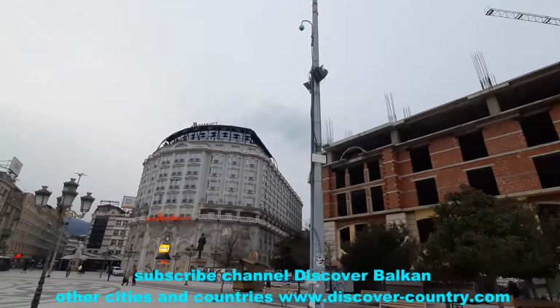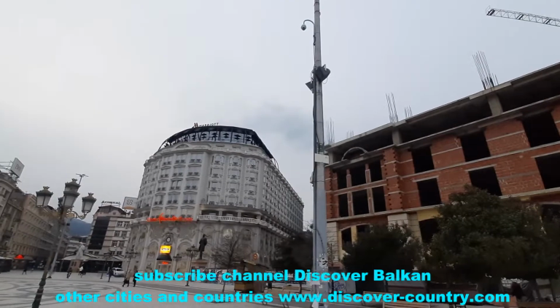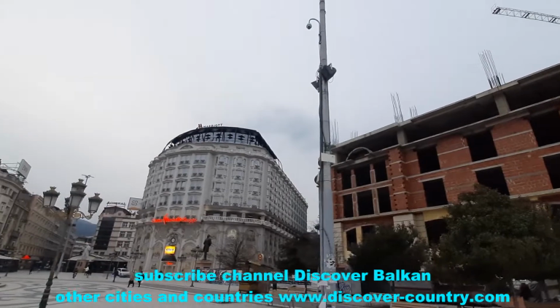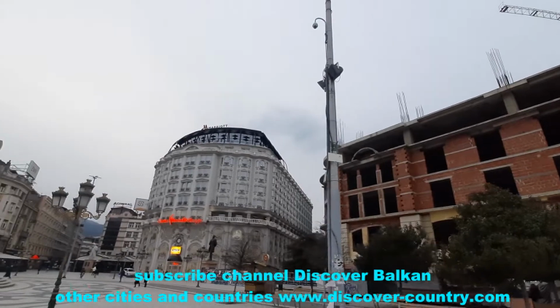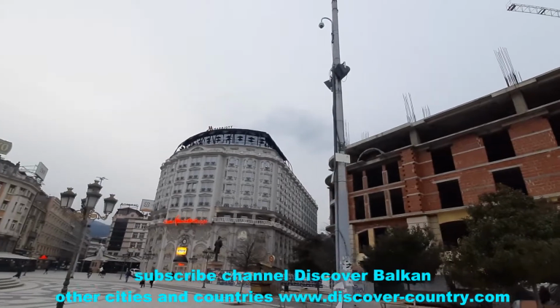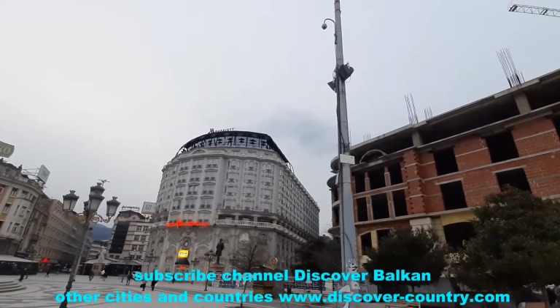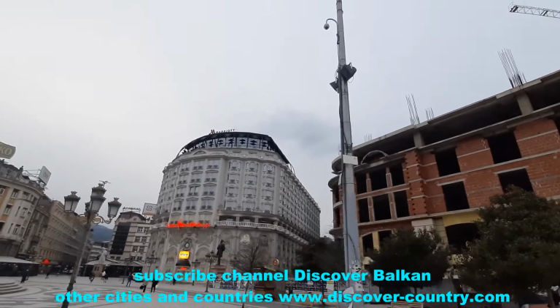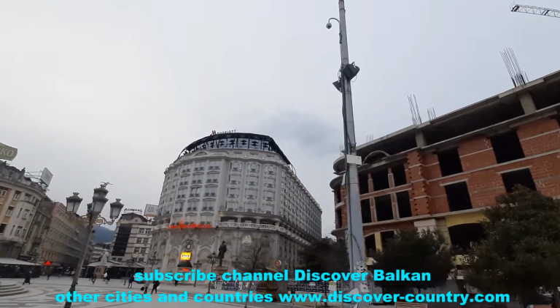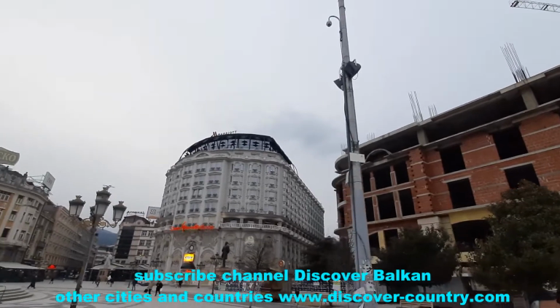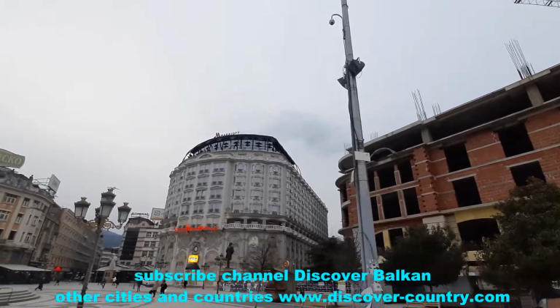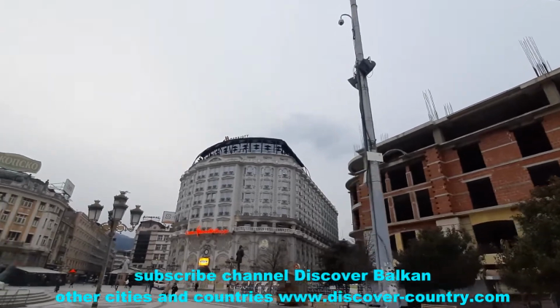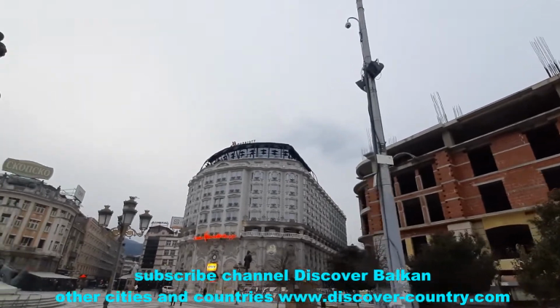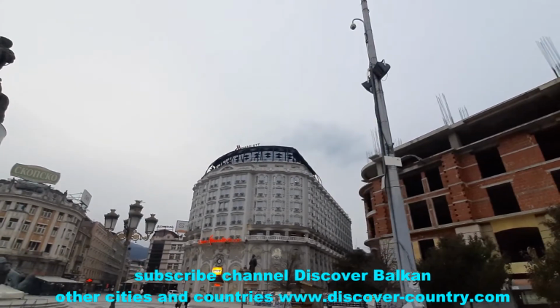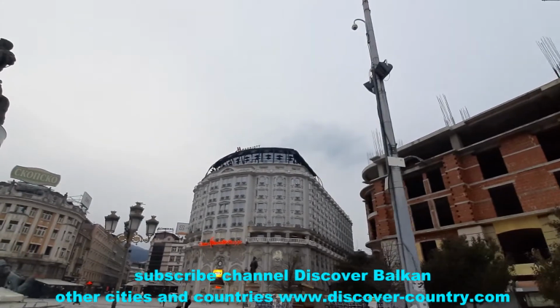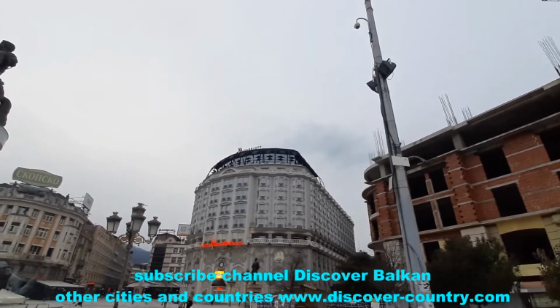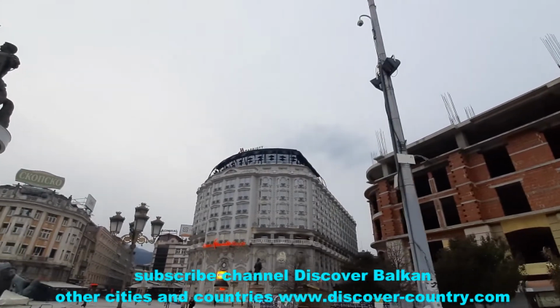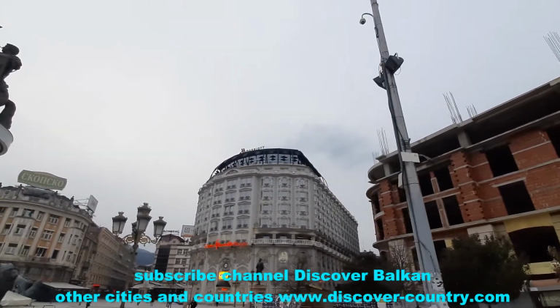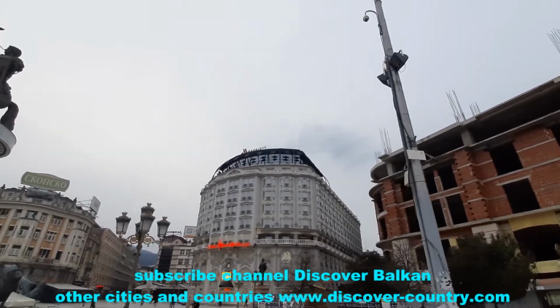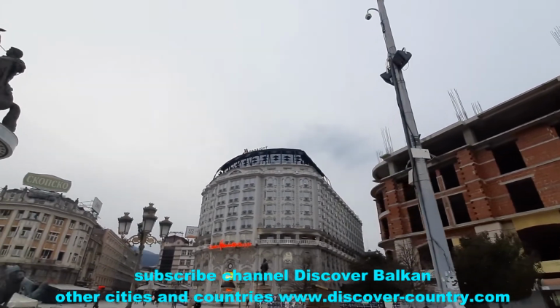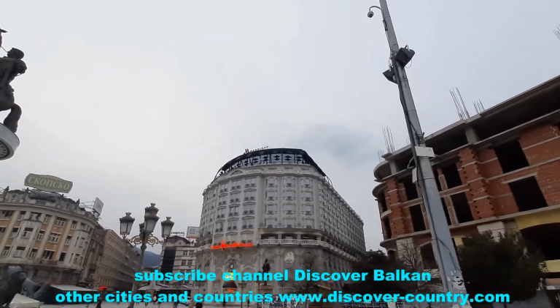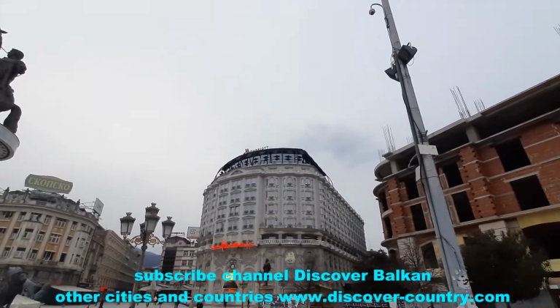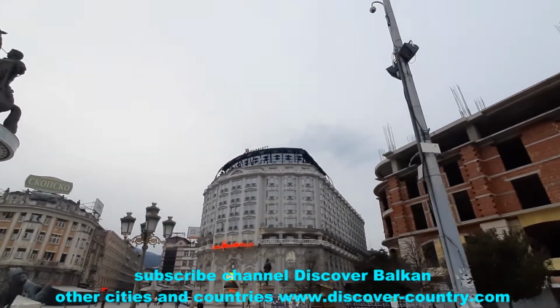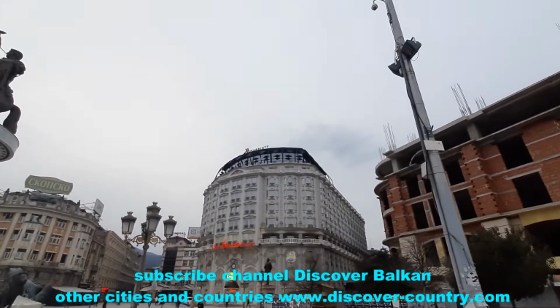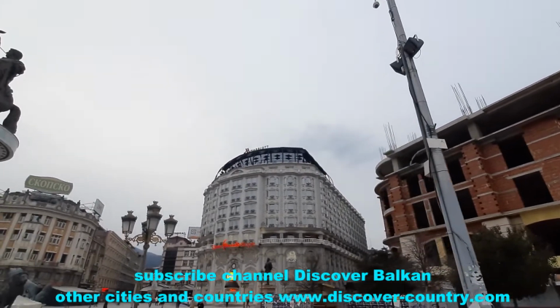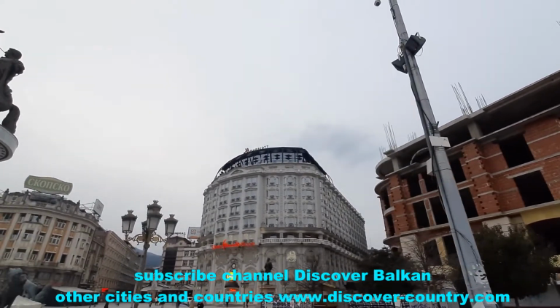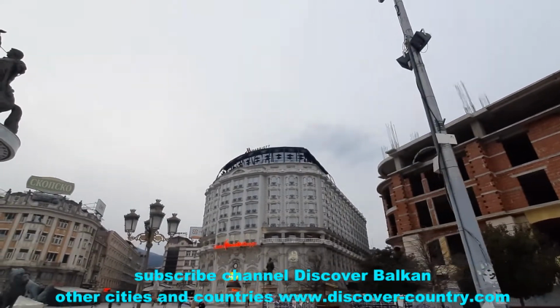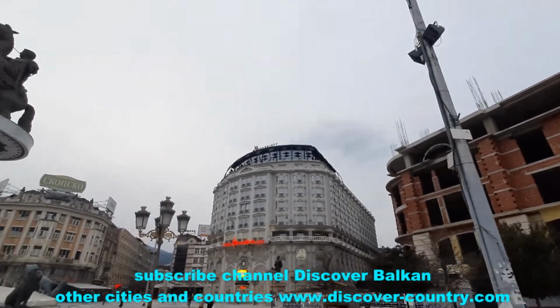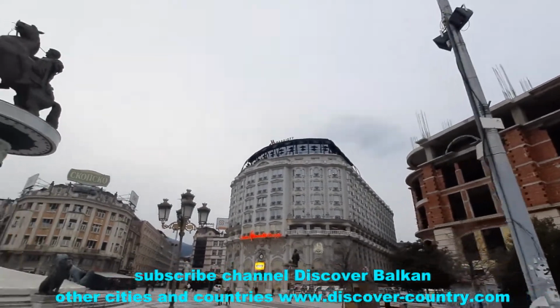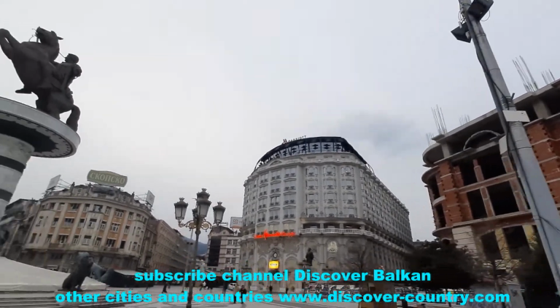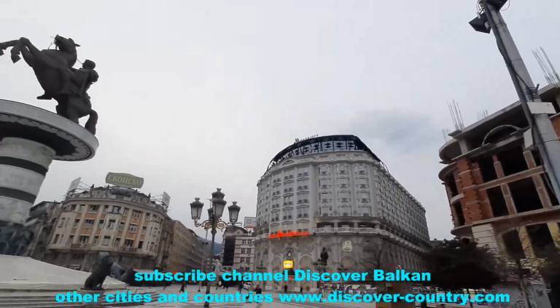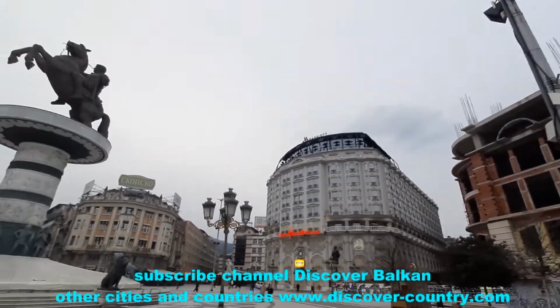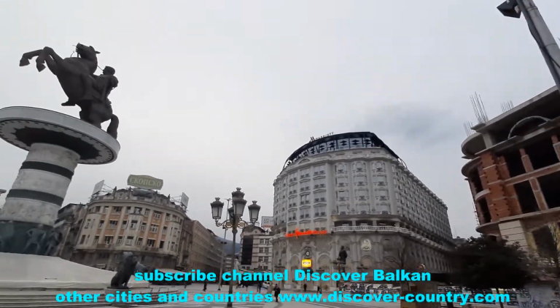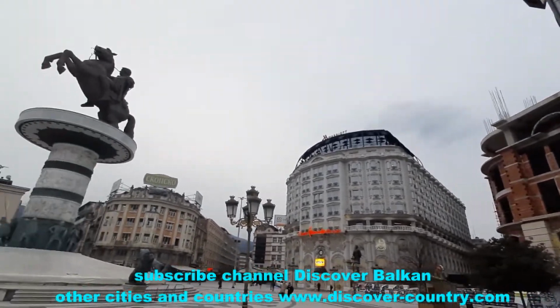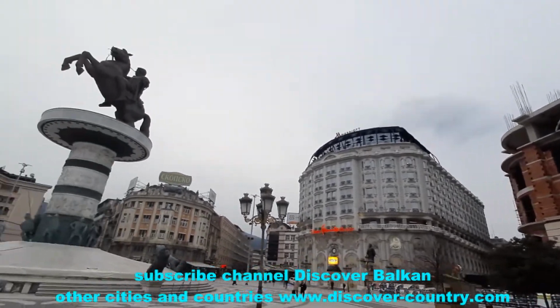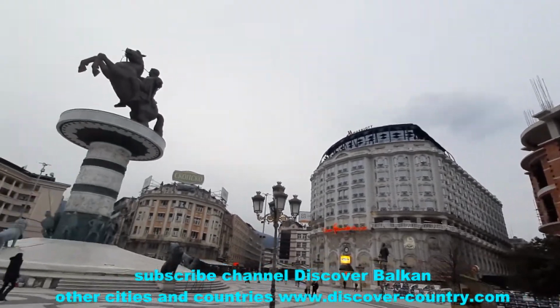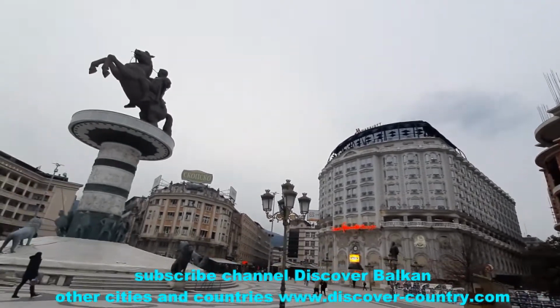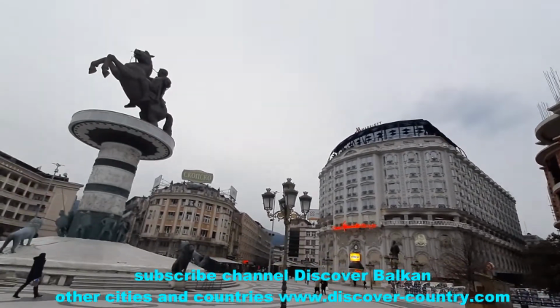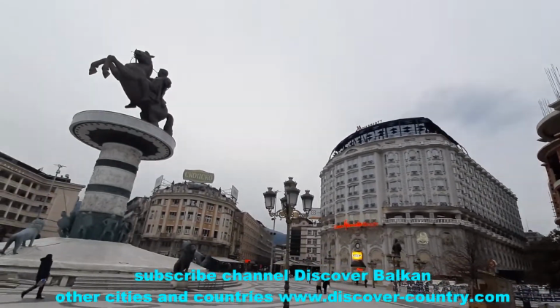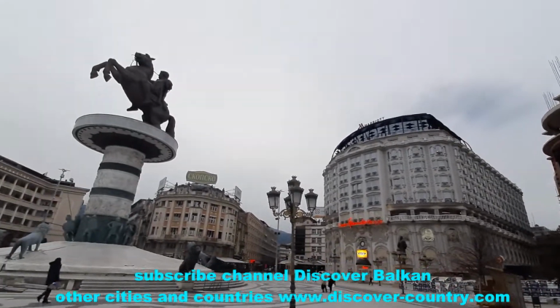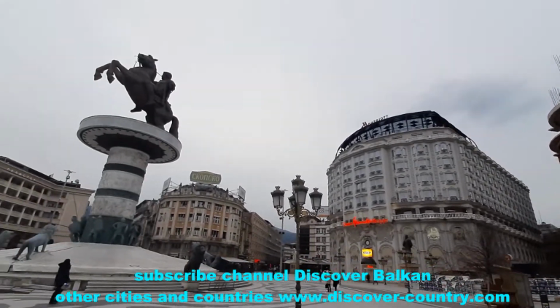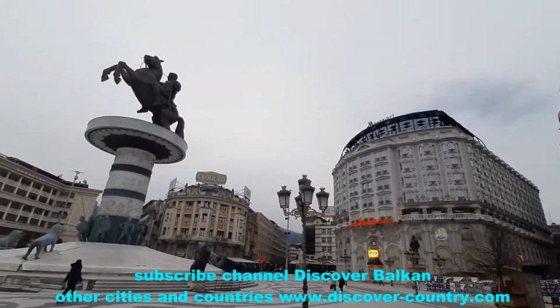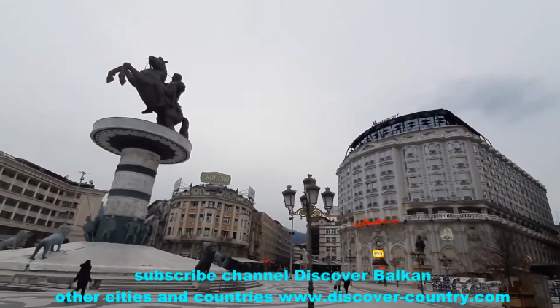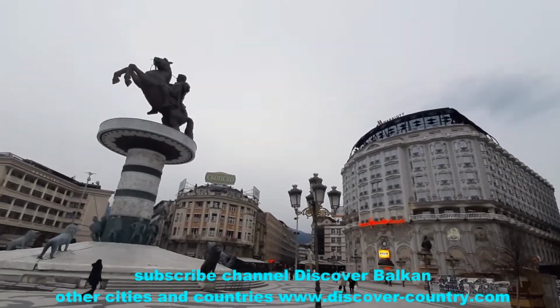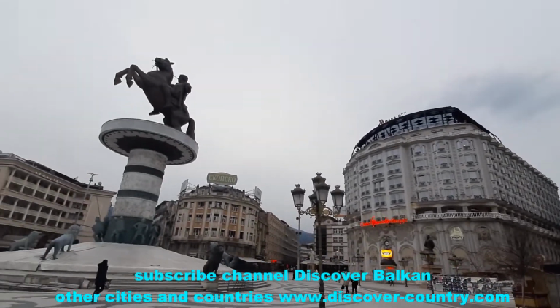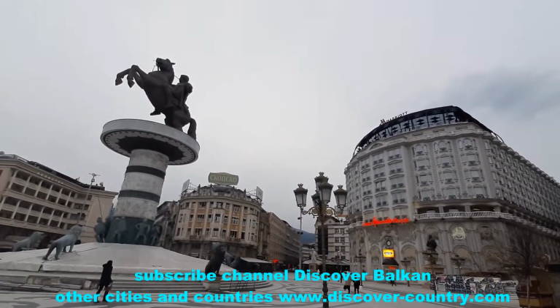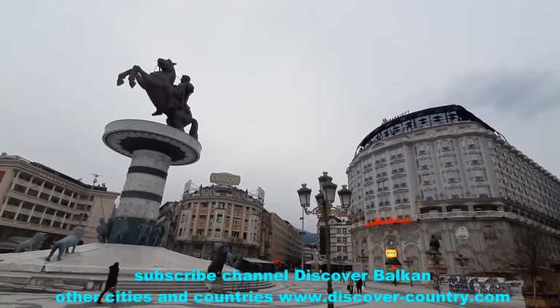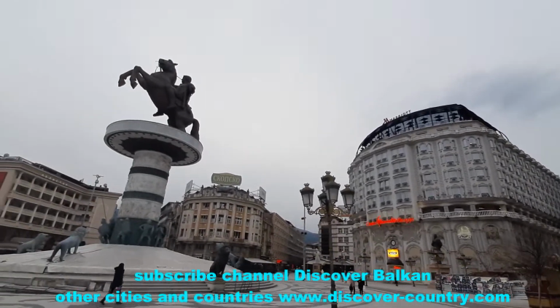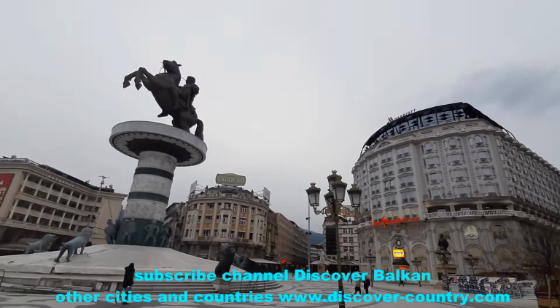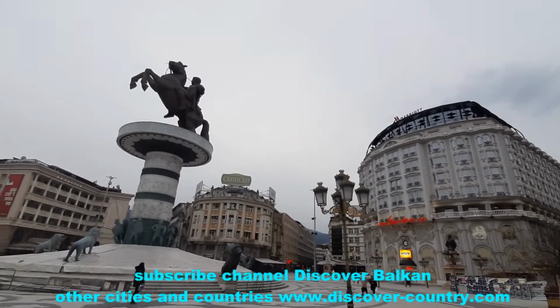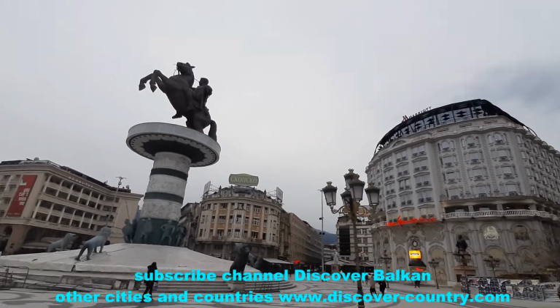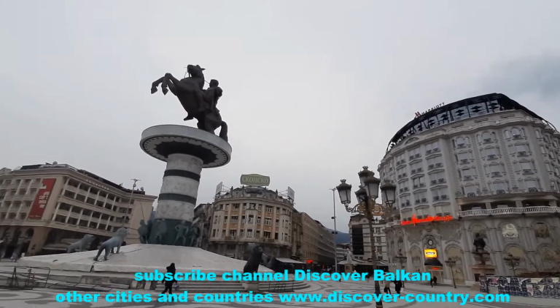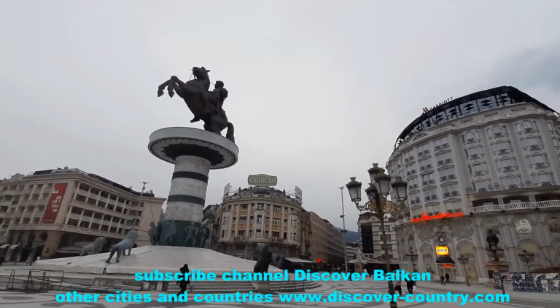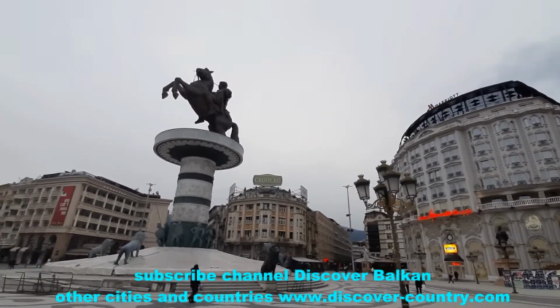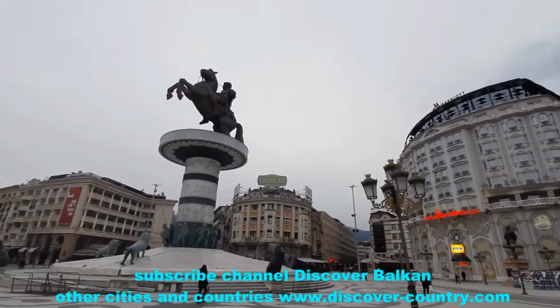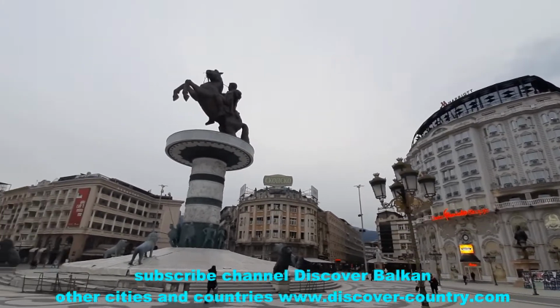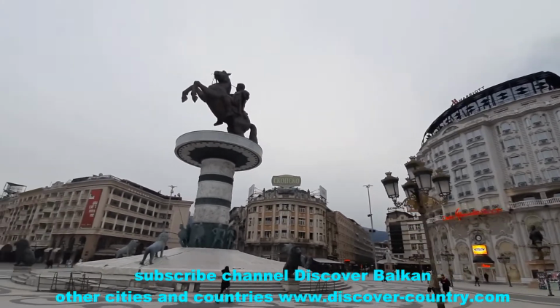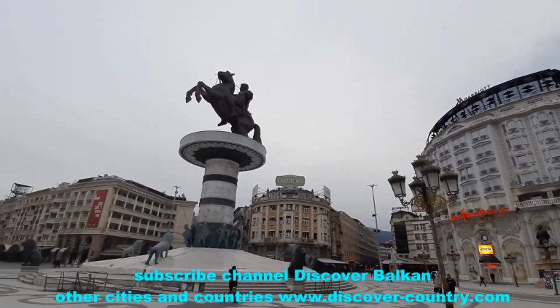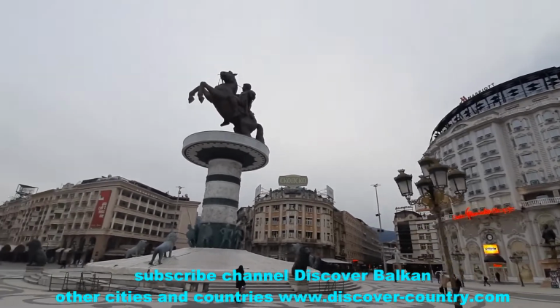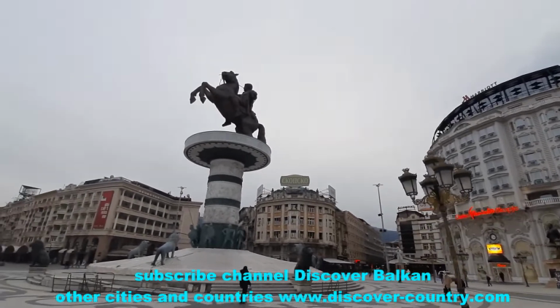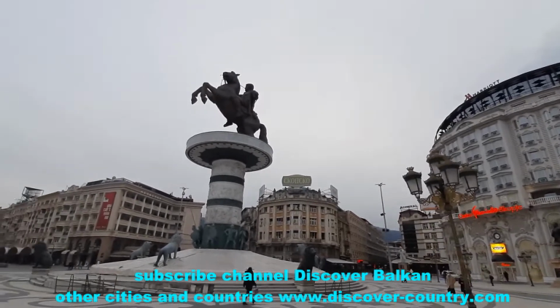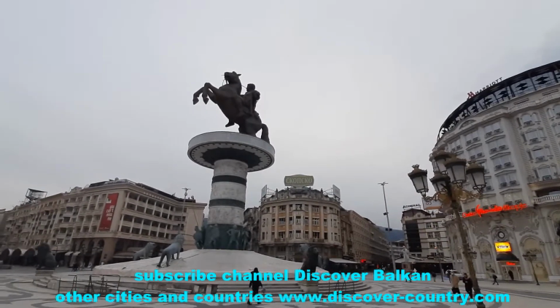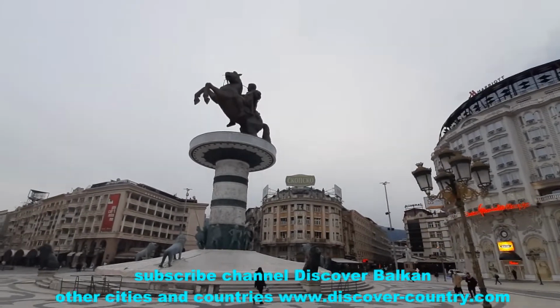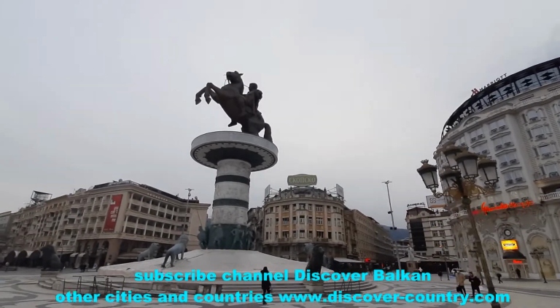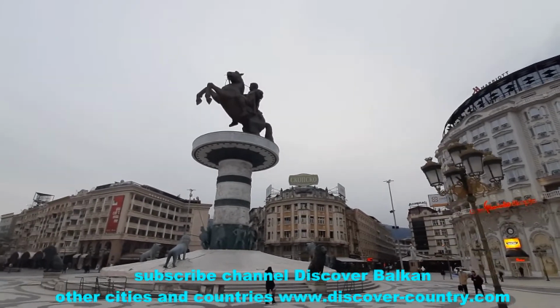This is the Square of Alexander the Great. Everyone knows of this person.